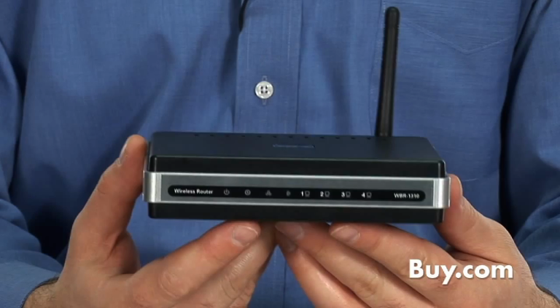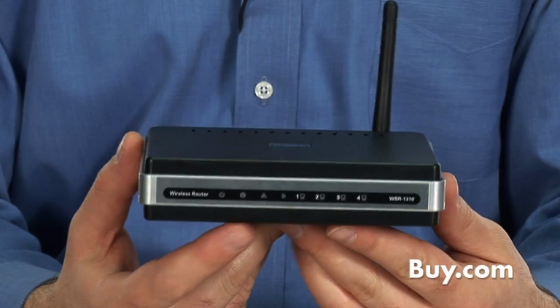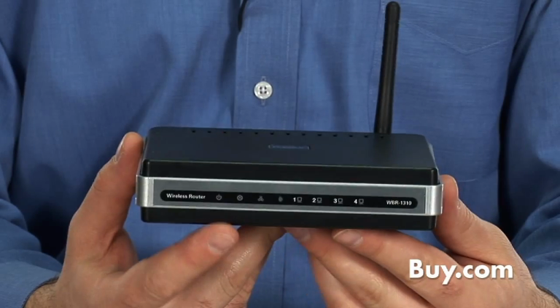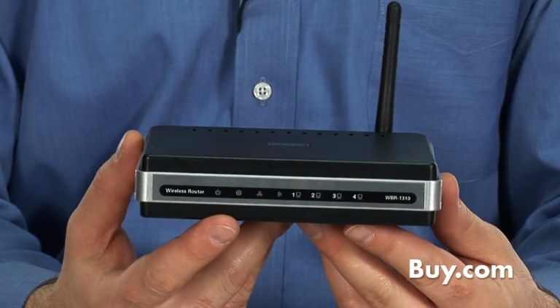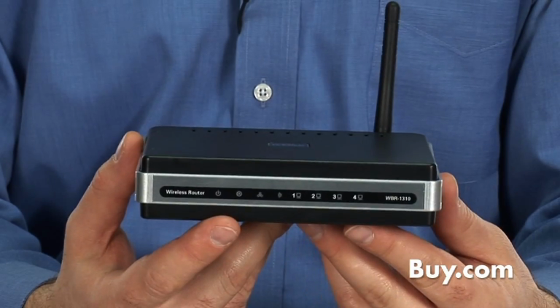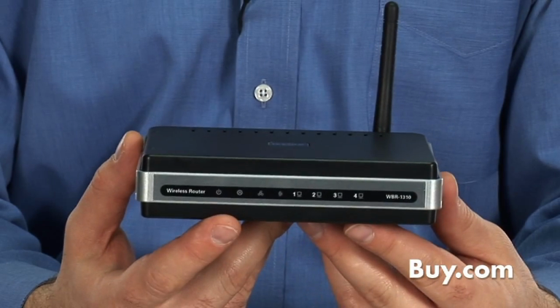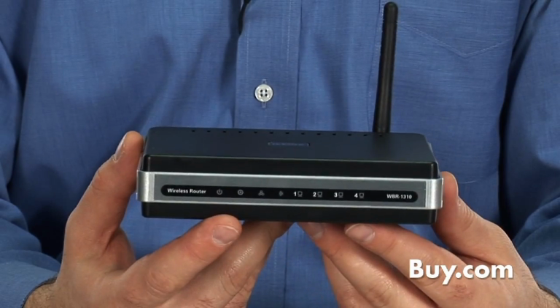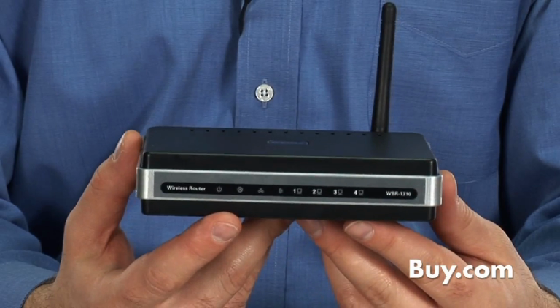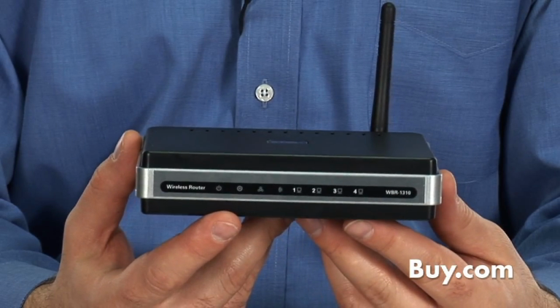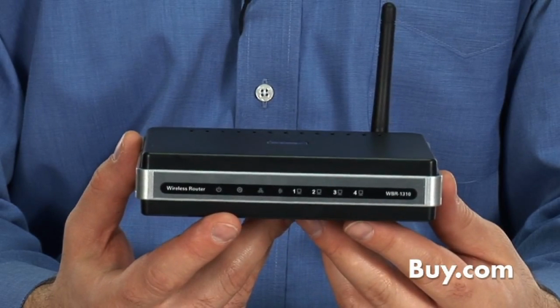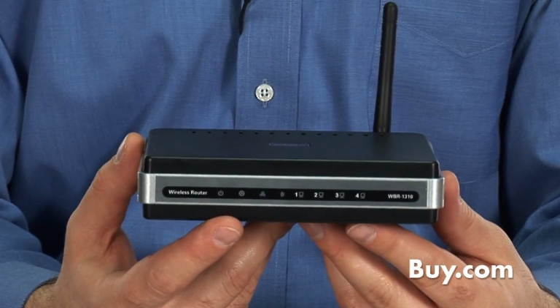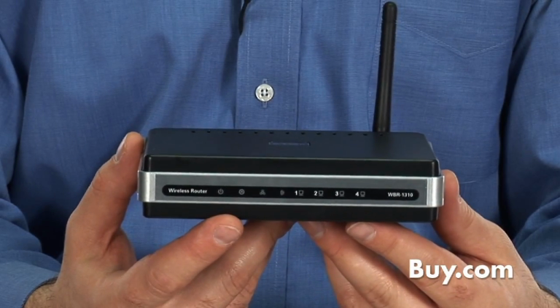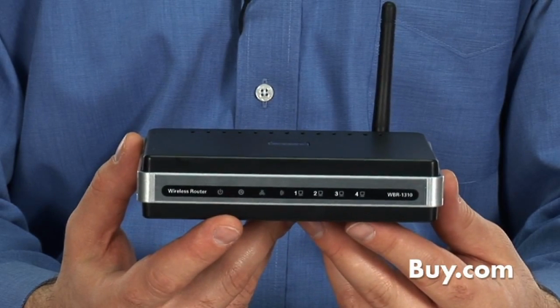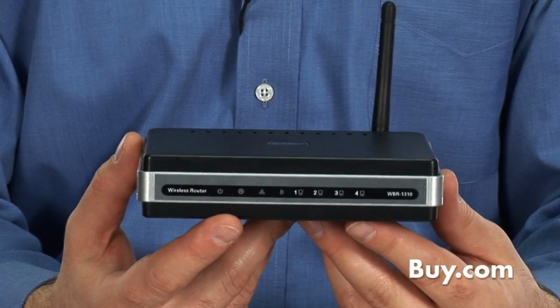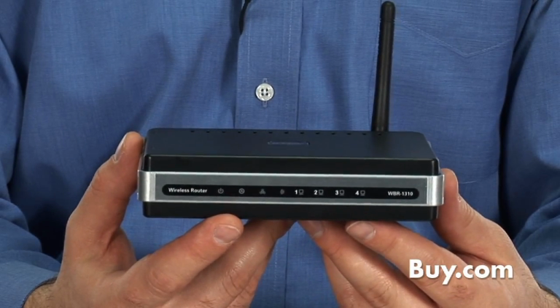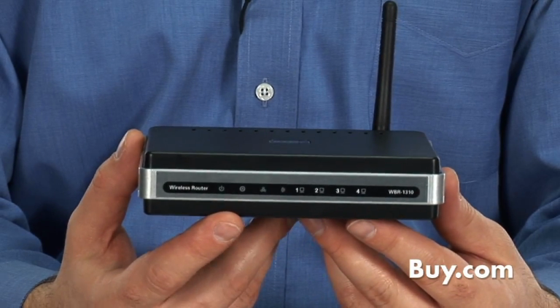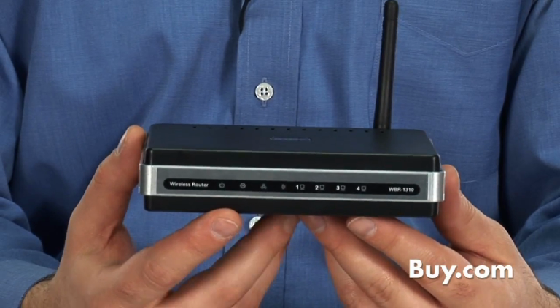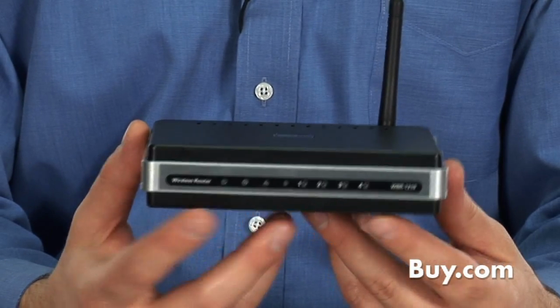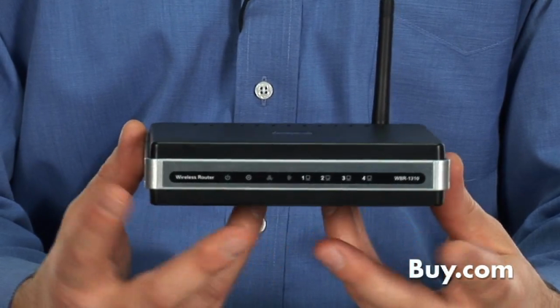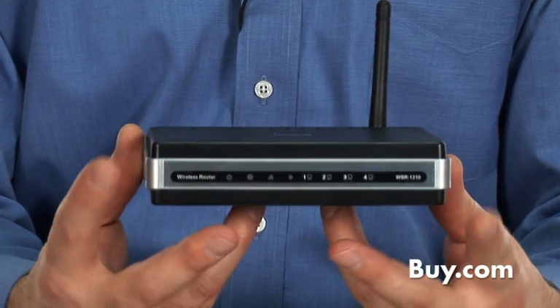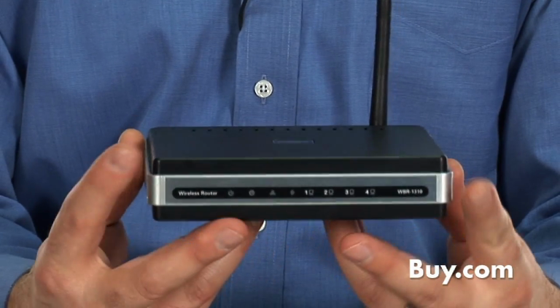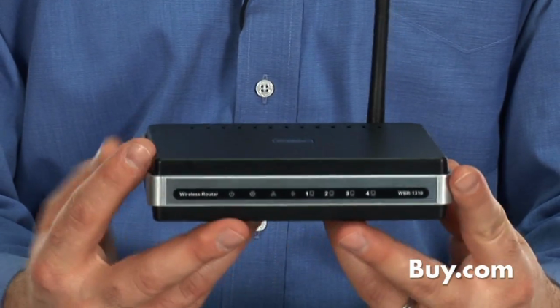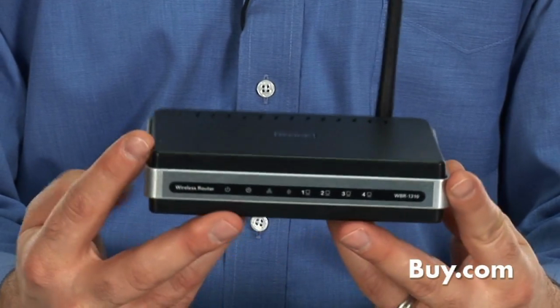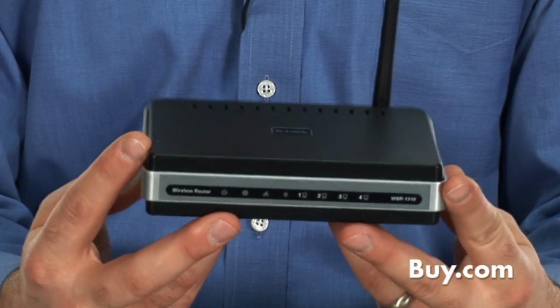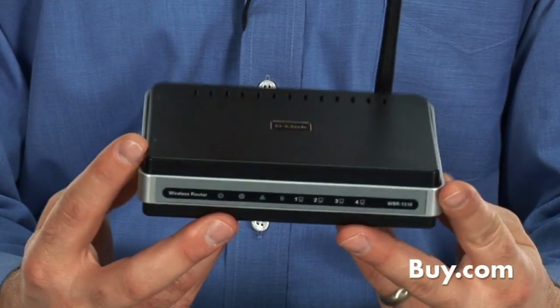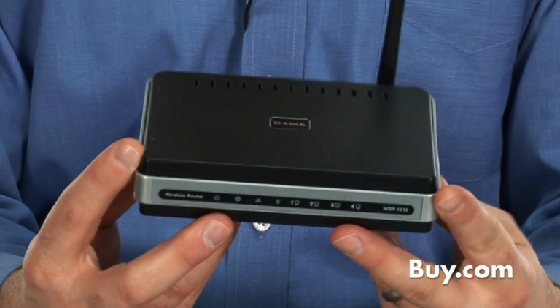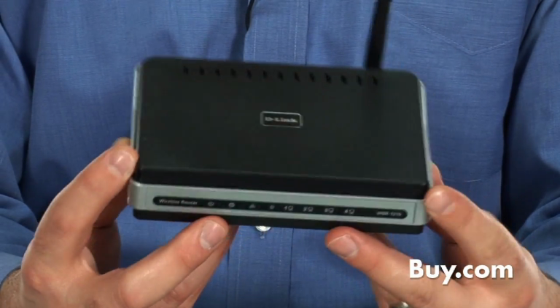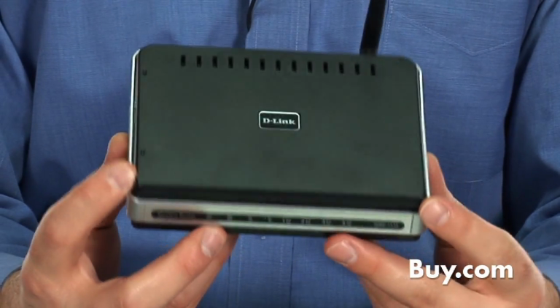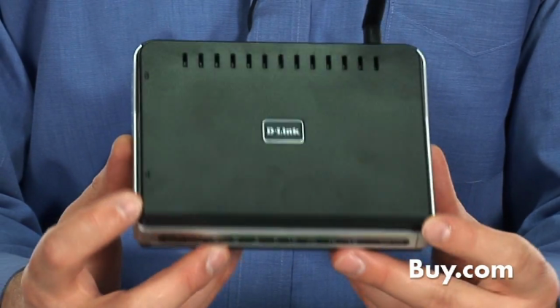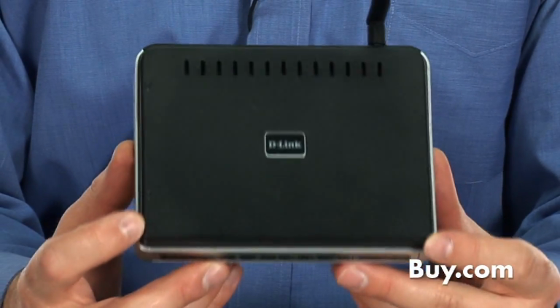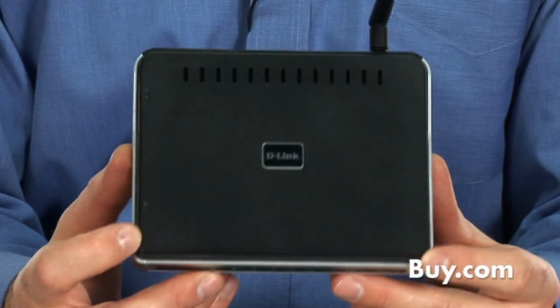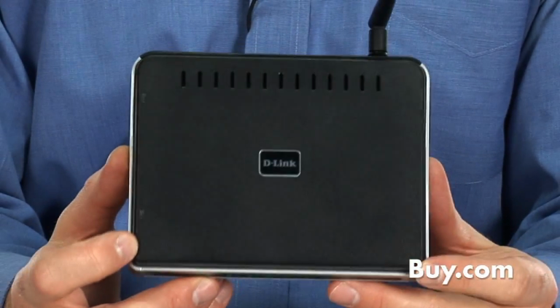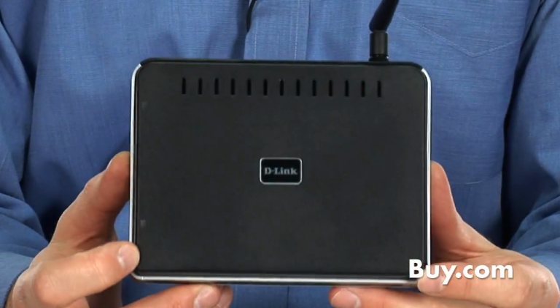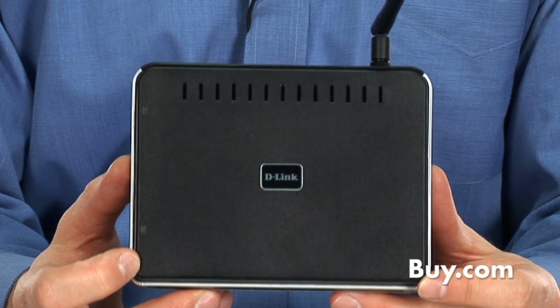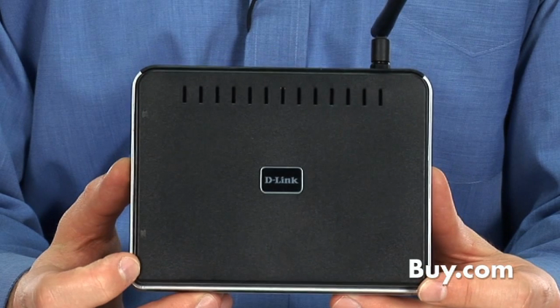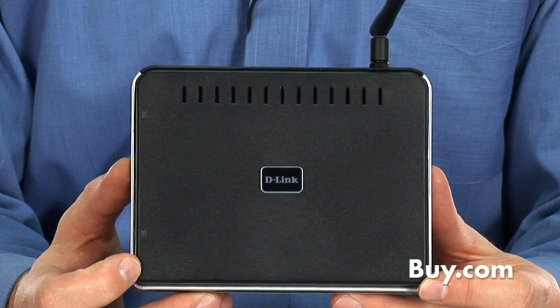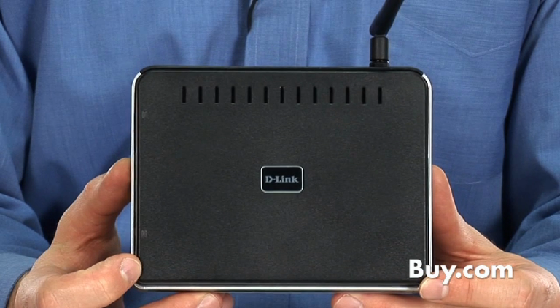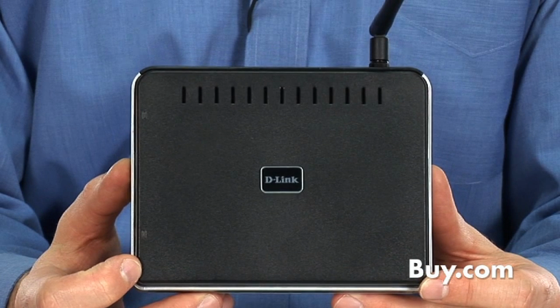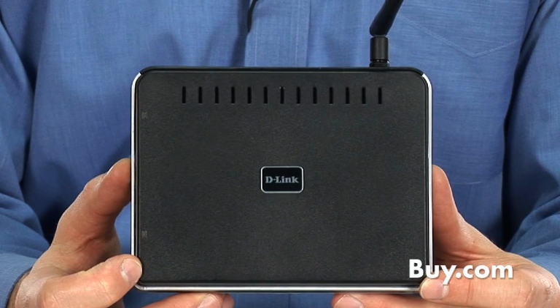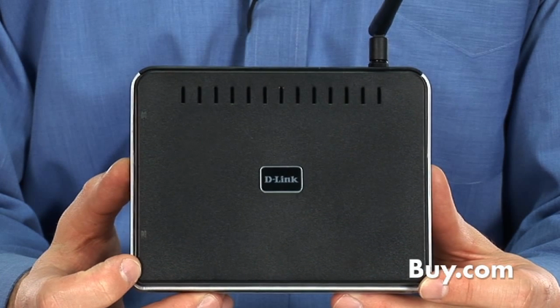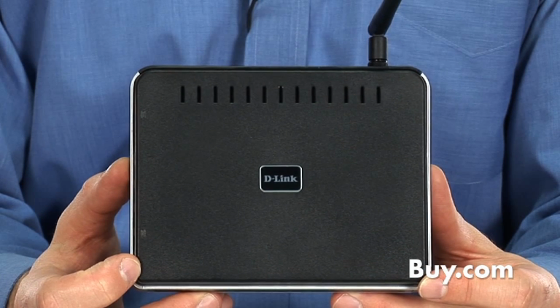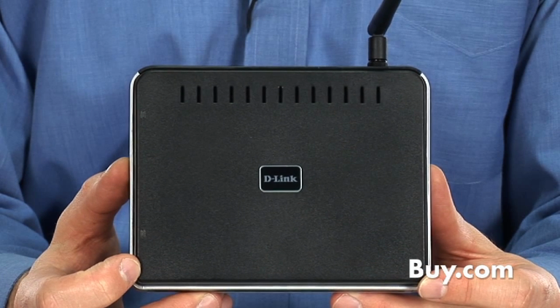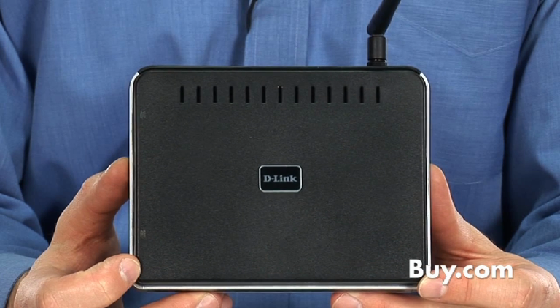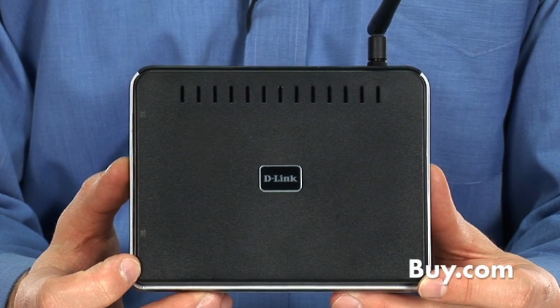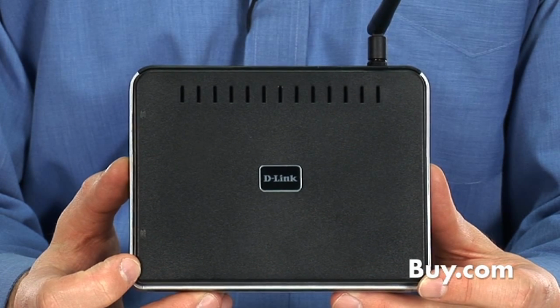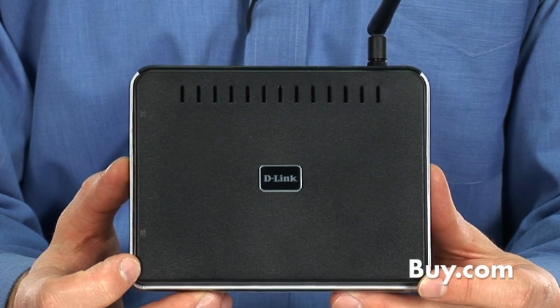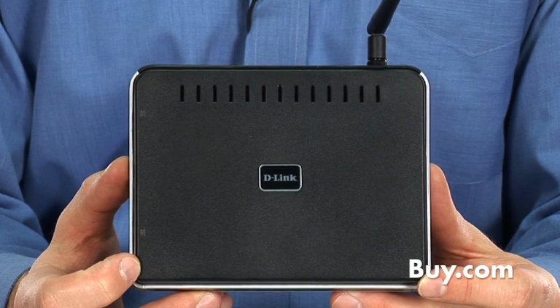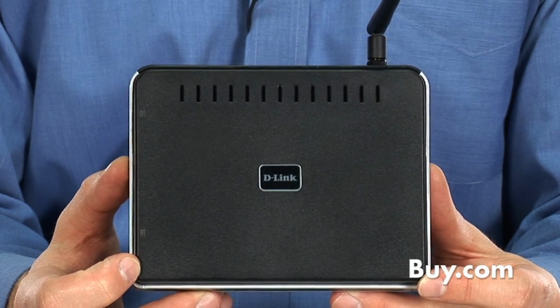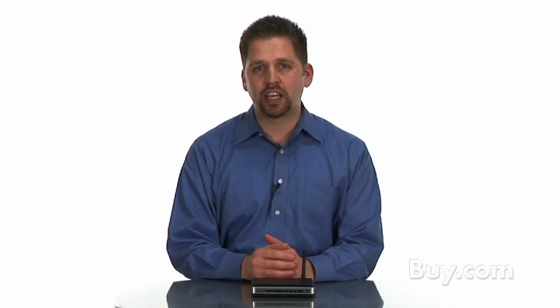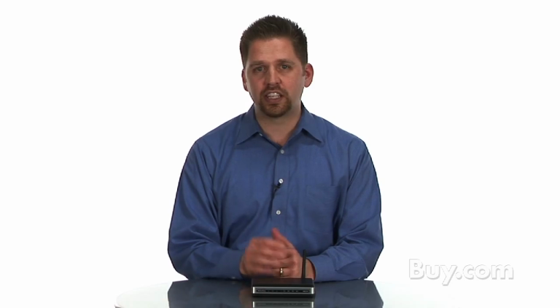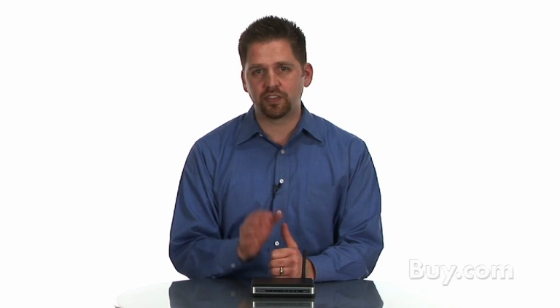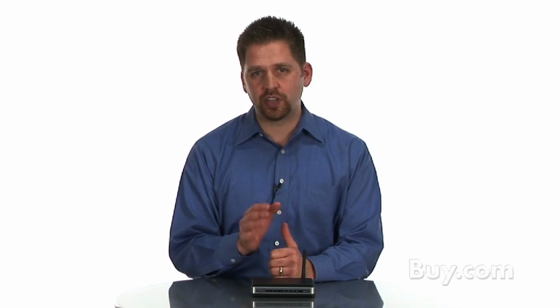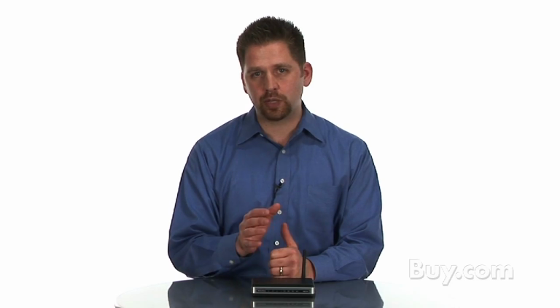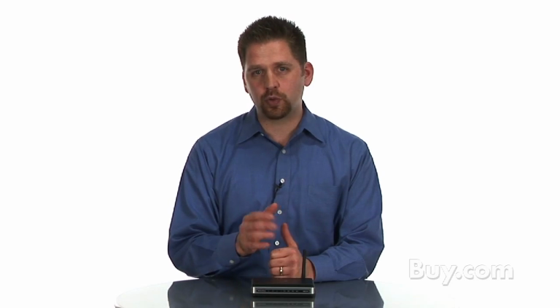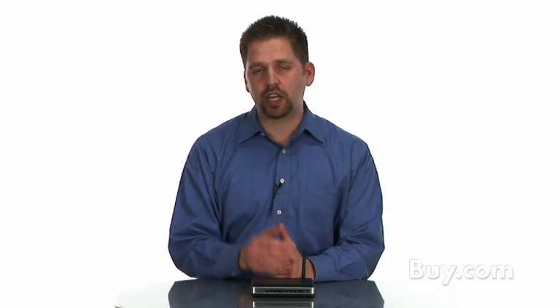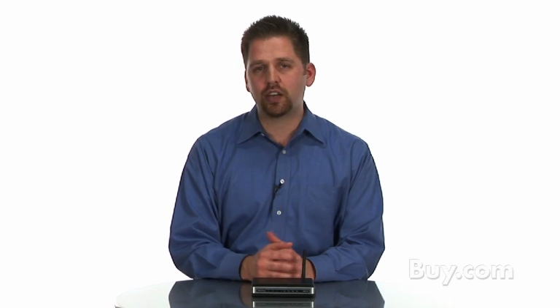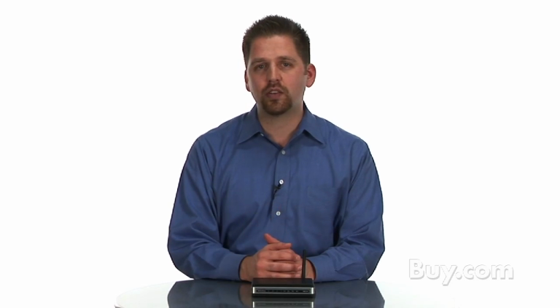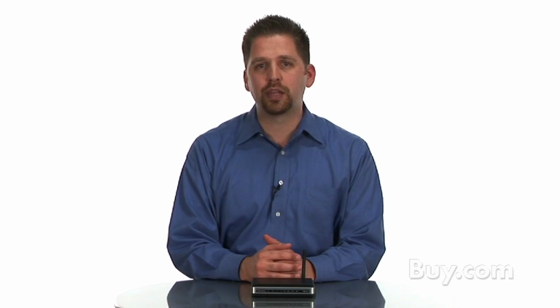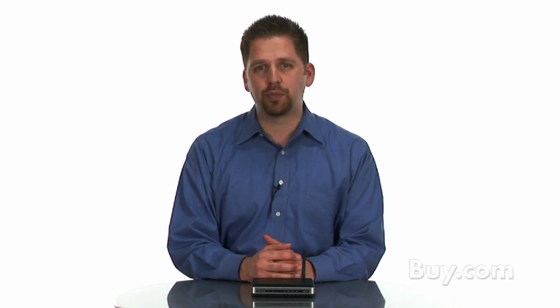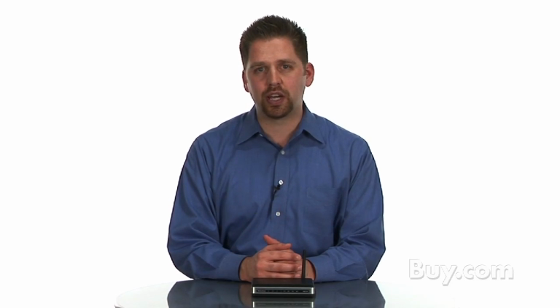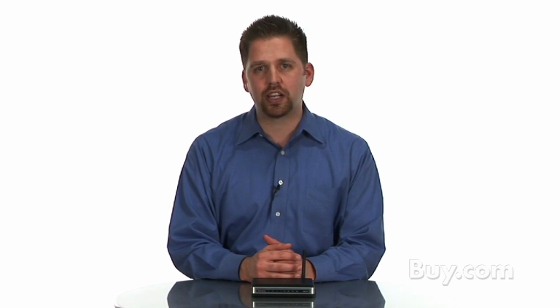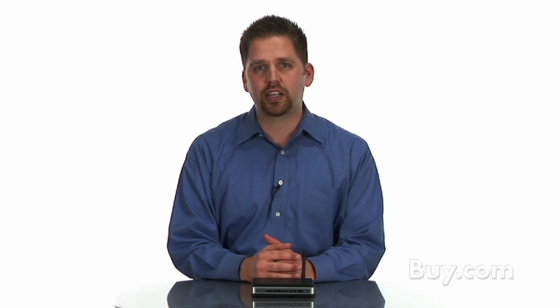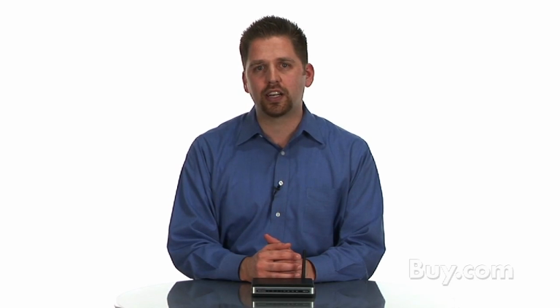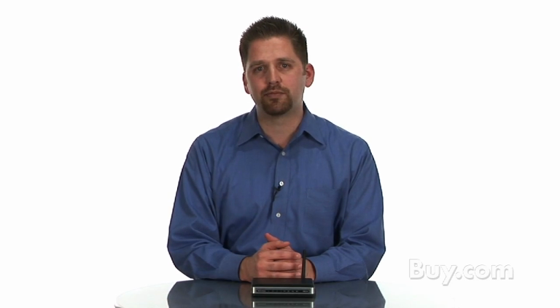The WBR-1310 is an affordable, easy way to go if you're looking to create a home network, and it's available now at buy.com.